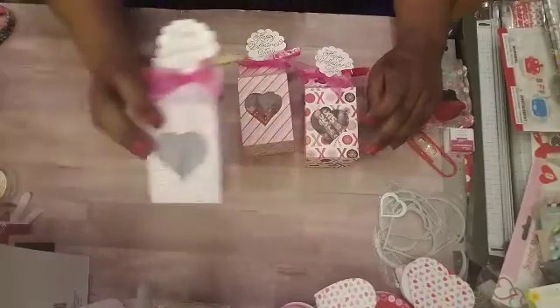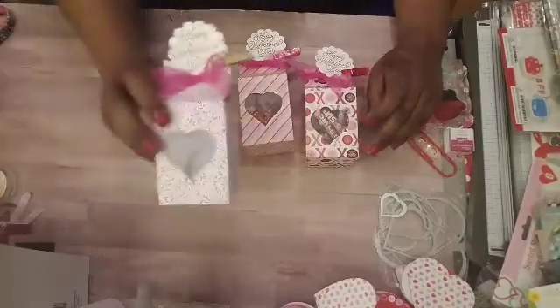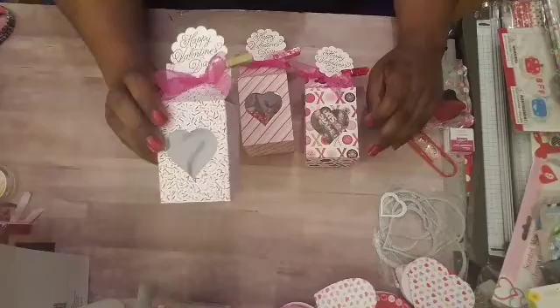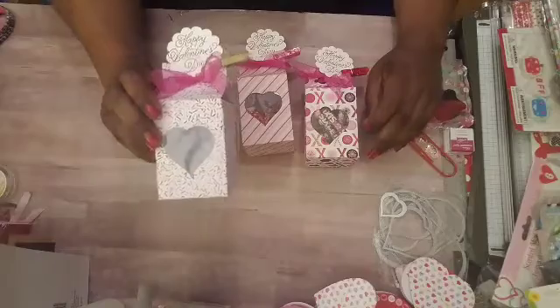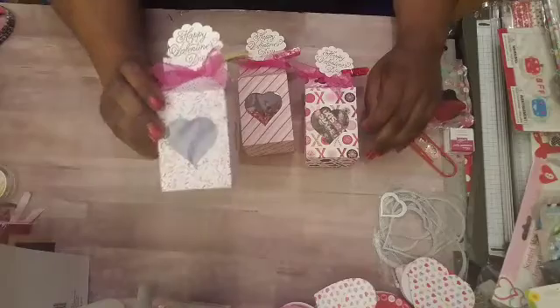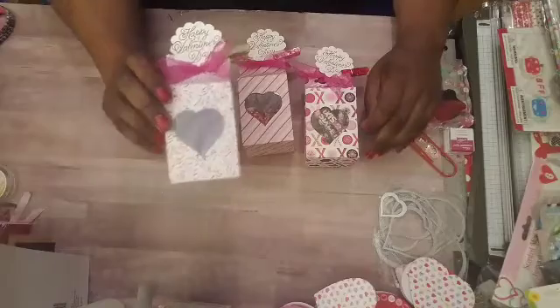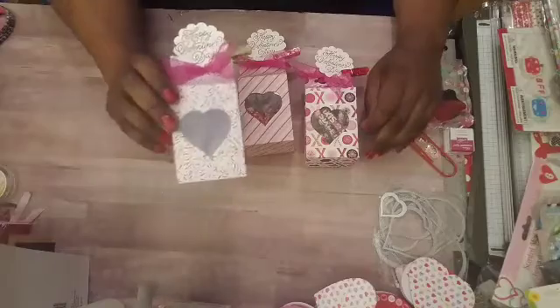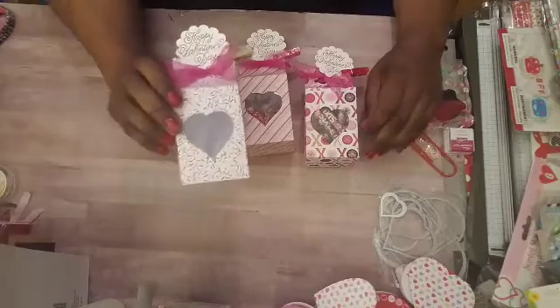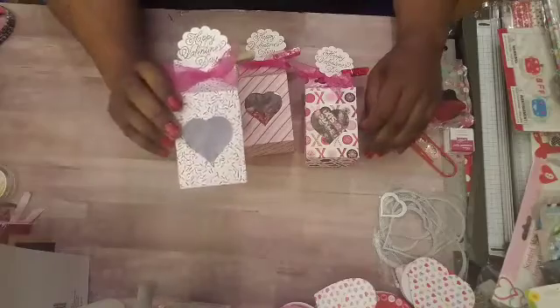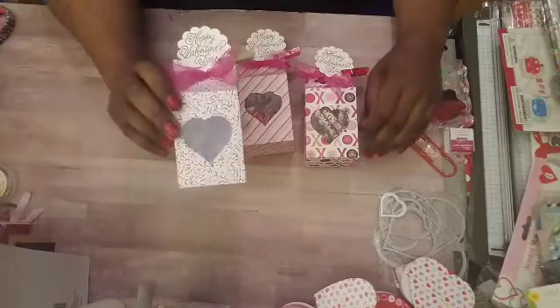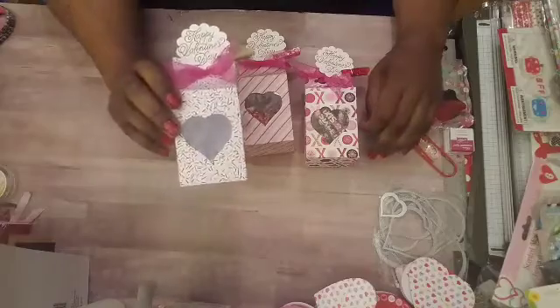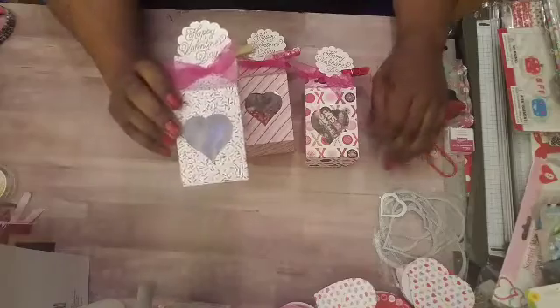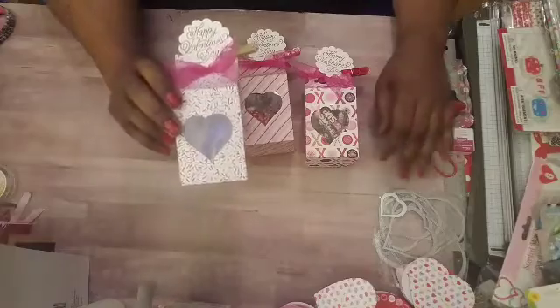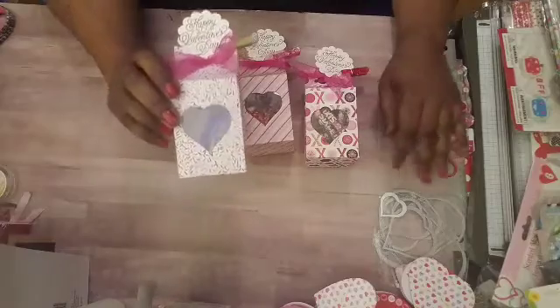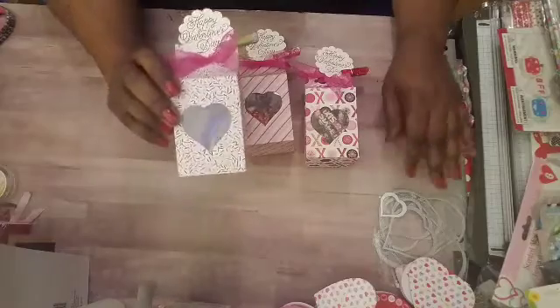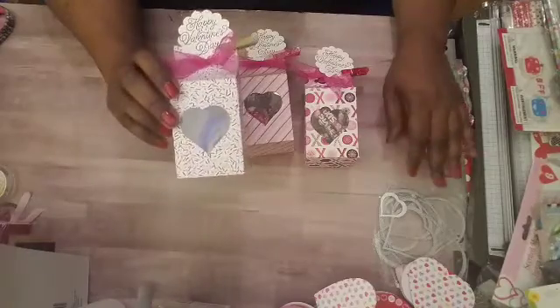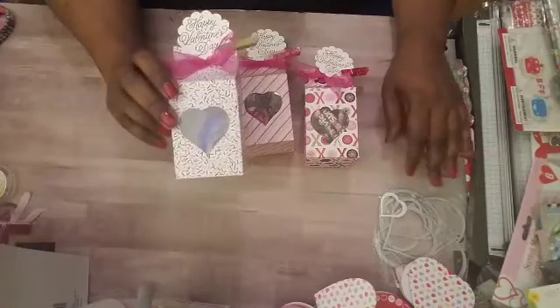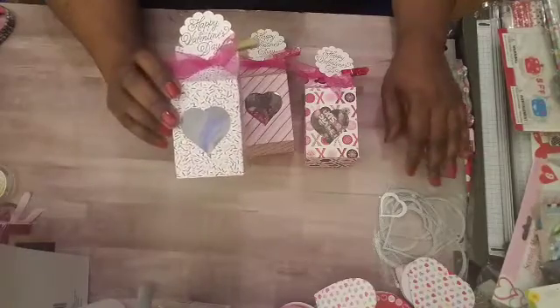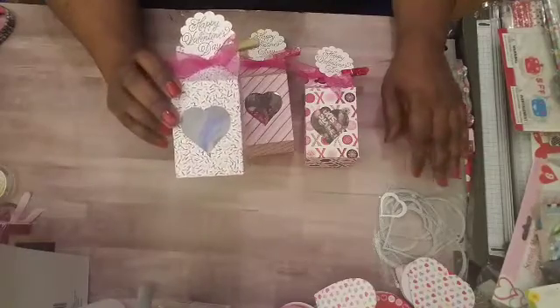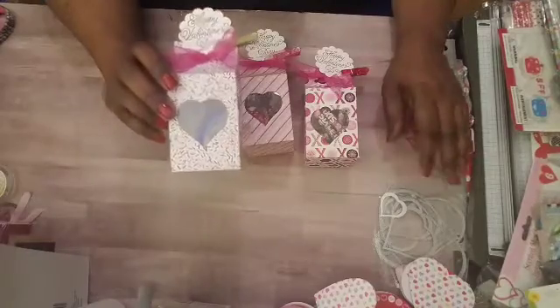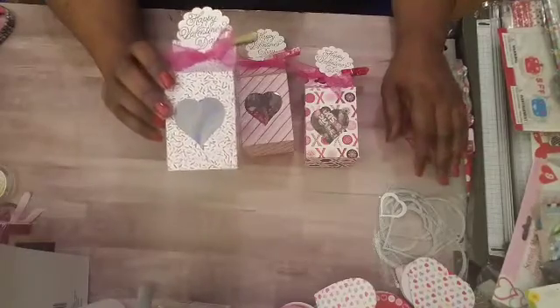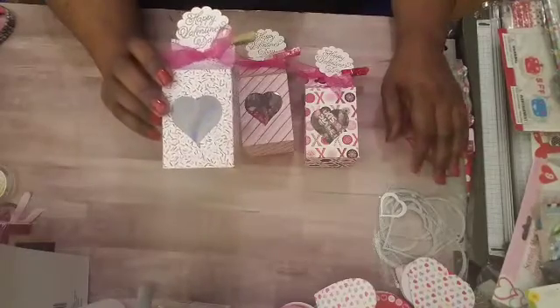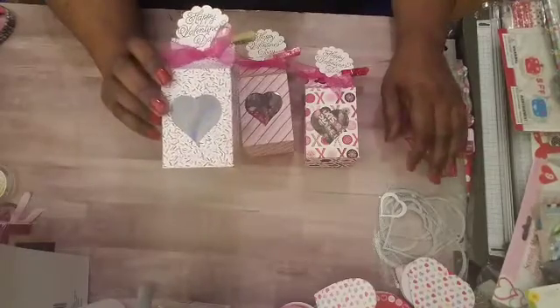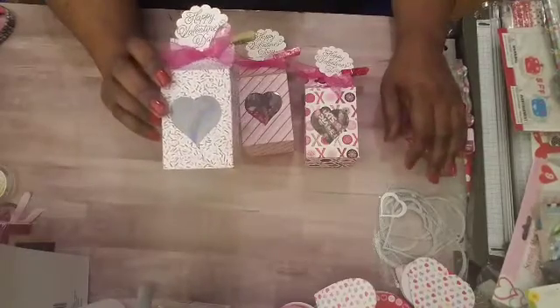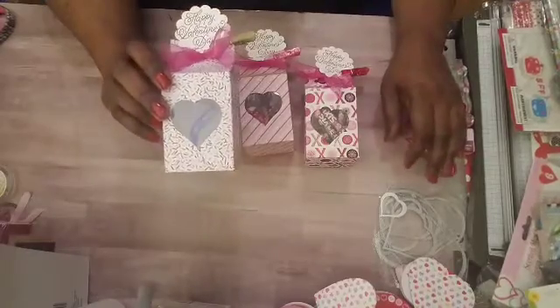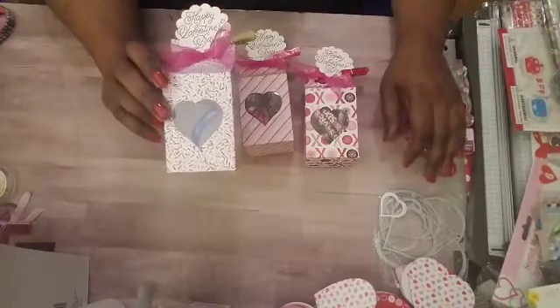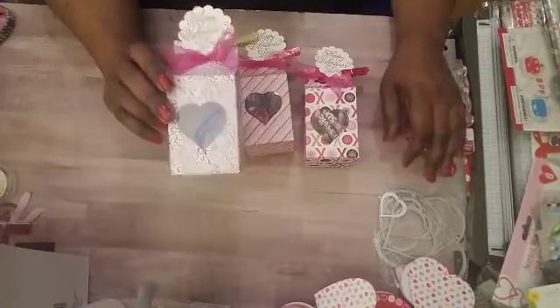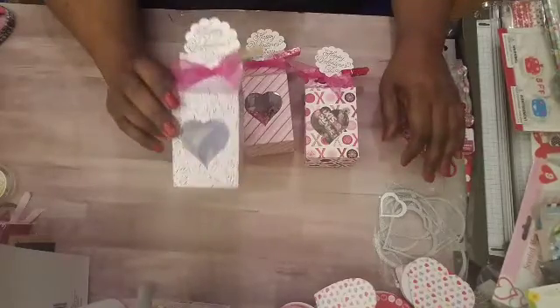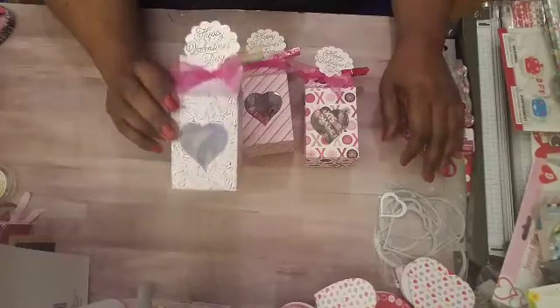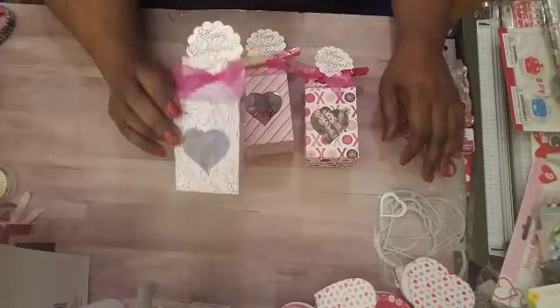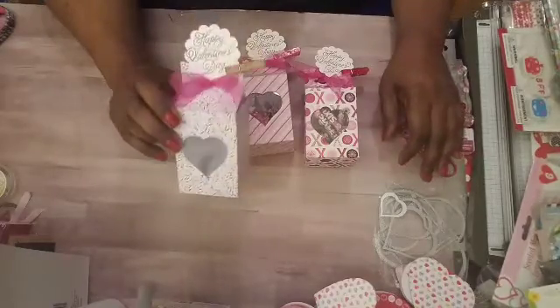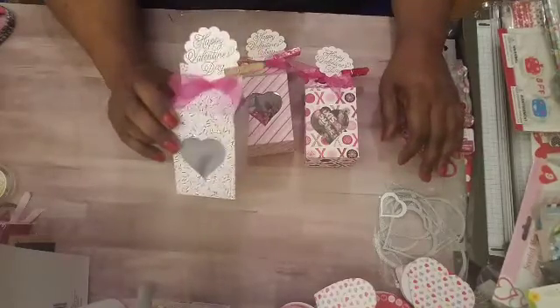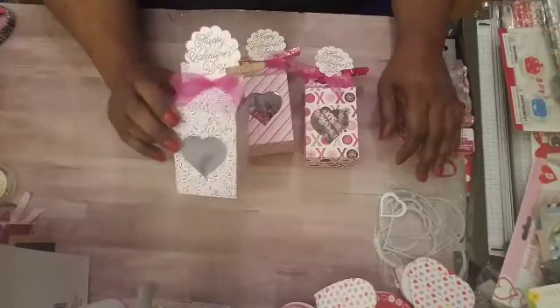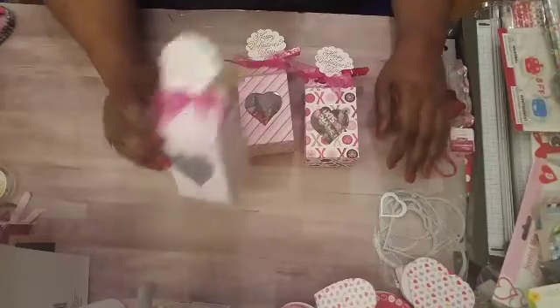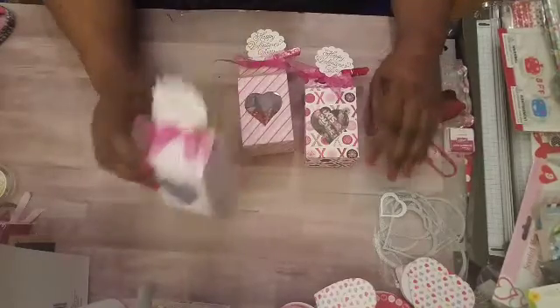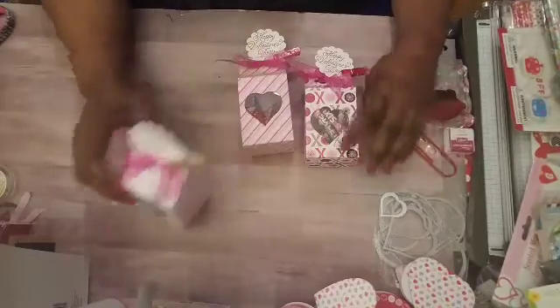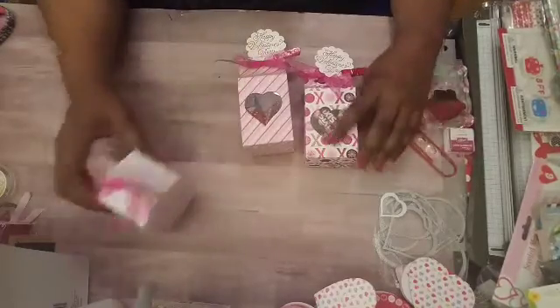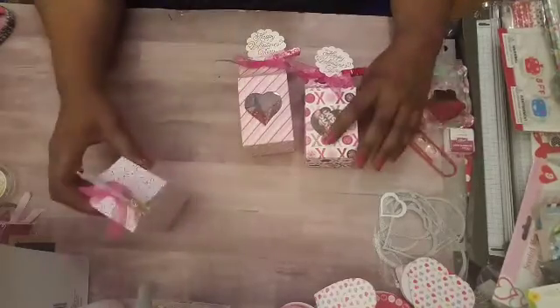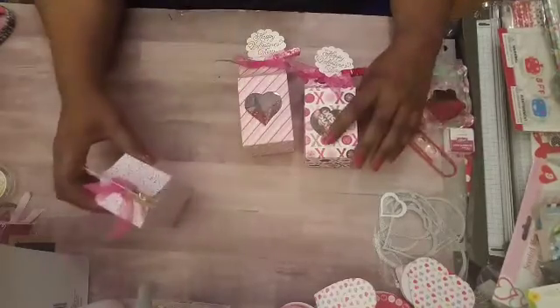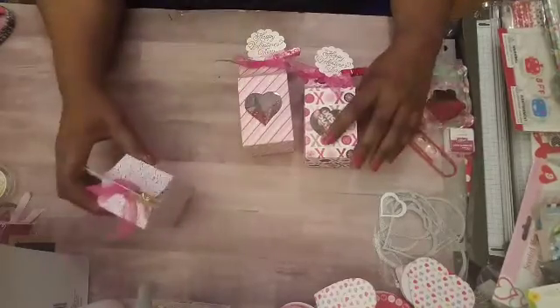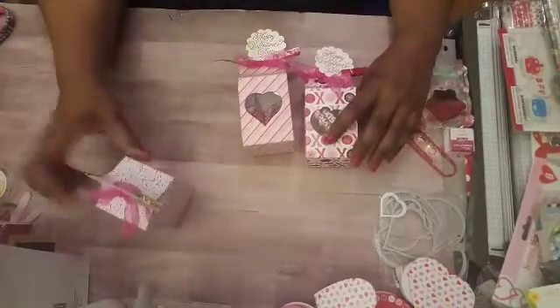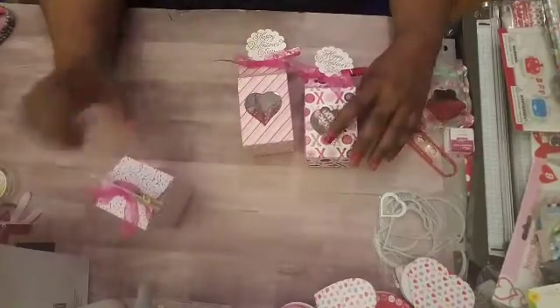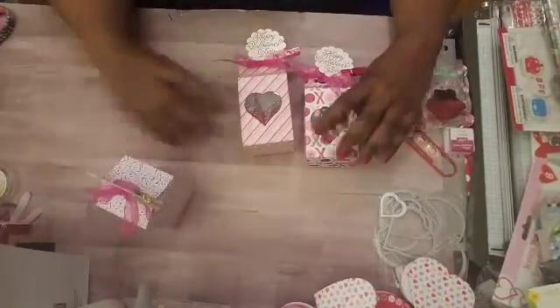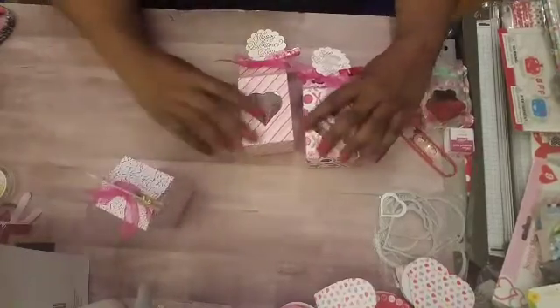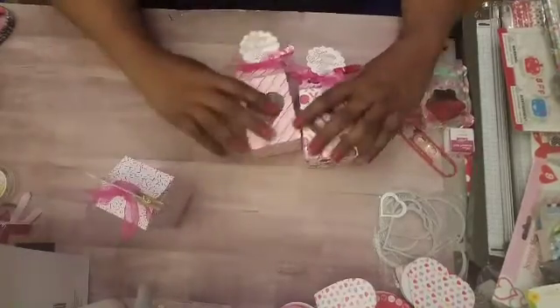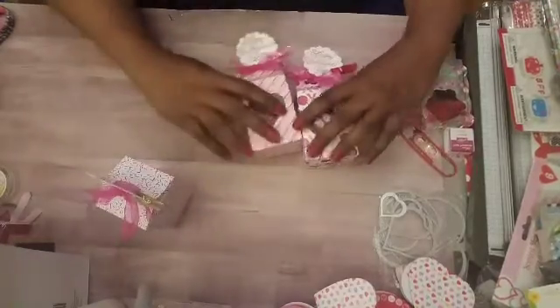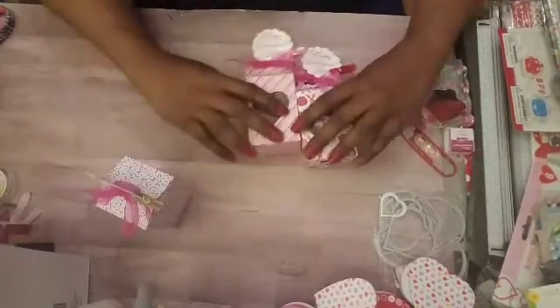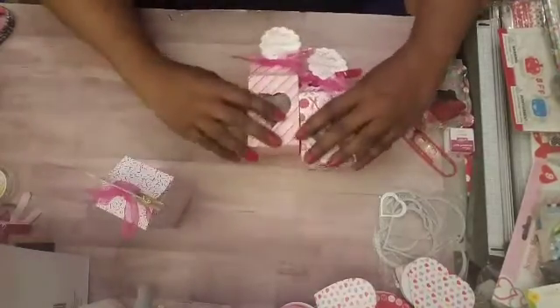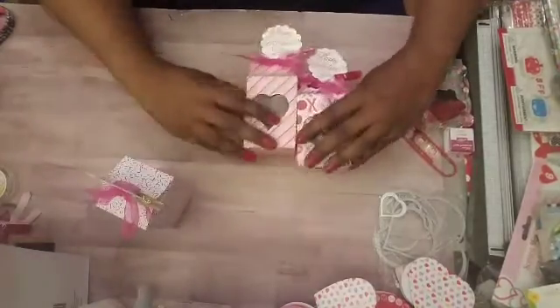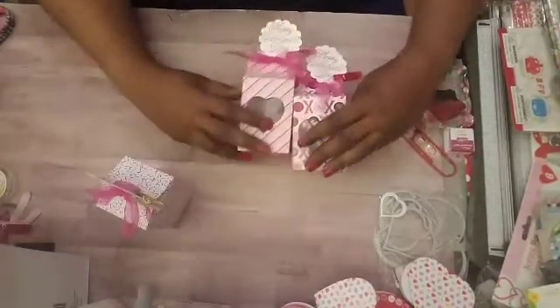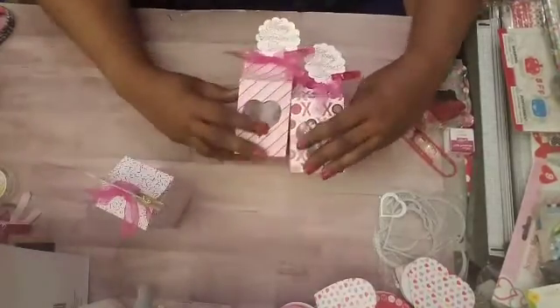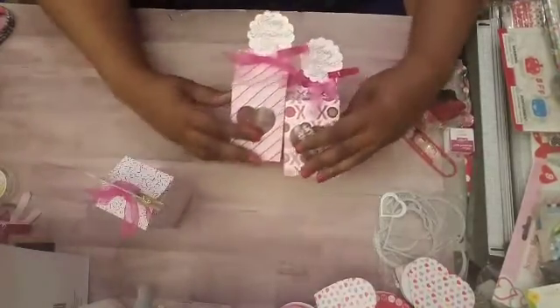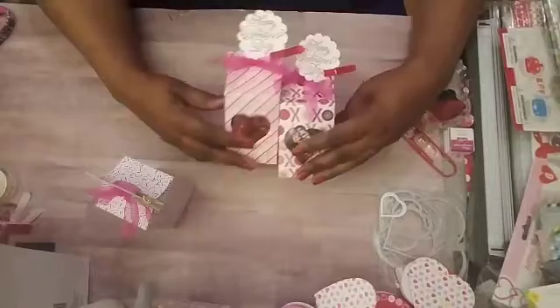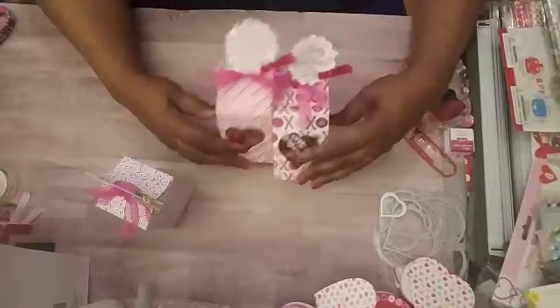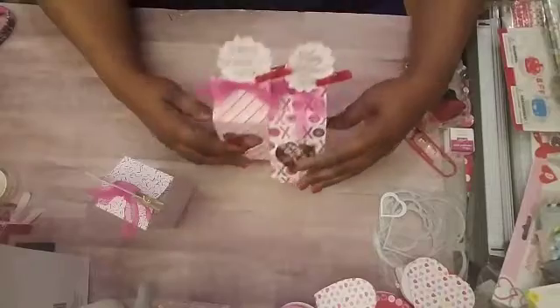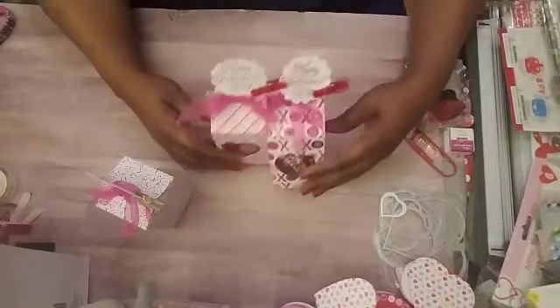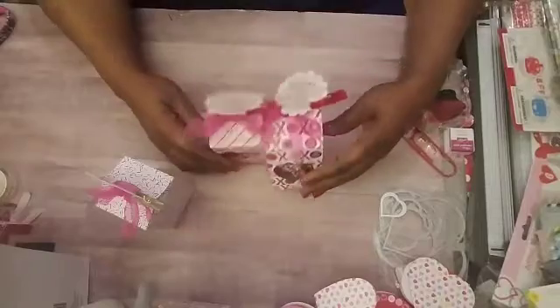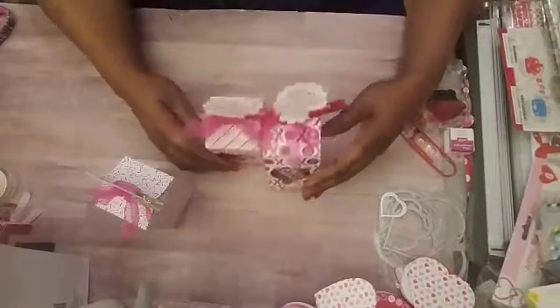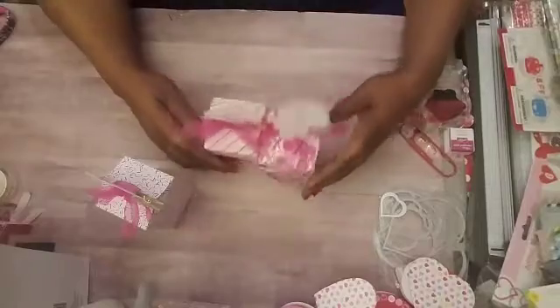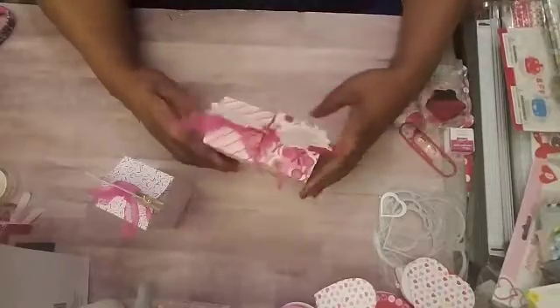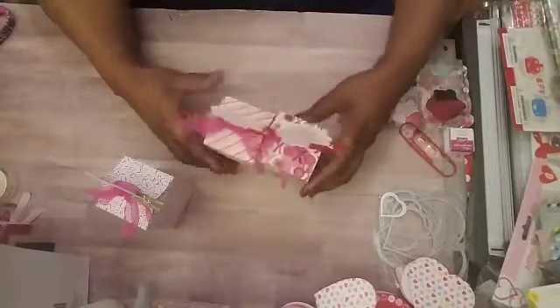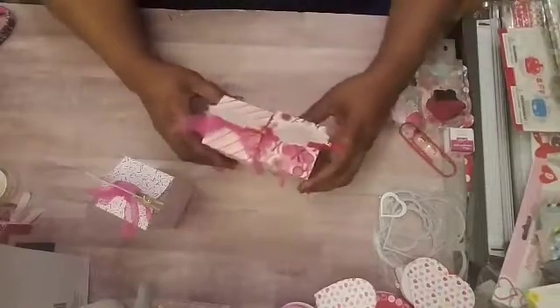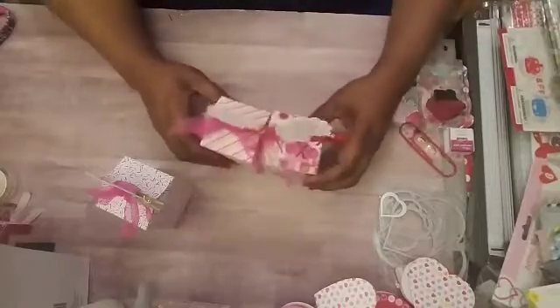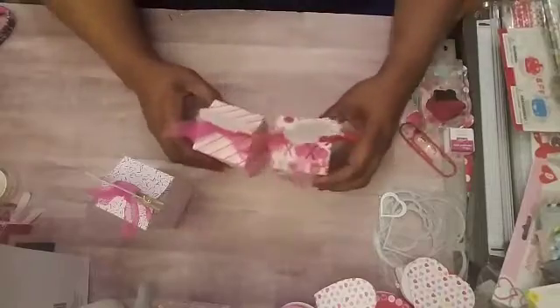The next one is just full of candies. I also put in a little notepad and one of the Dollar Tree ink pens inside as well, so it'd be a cute little gift. This is the last one which I will be filling up with candy, so let's get started.